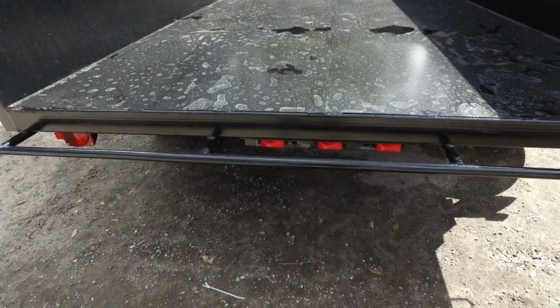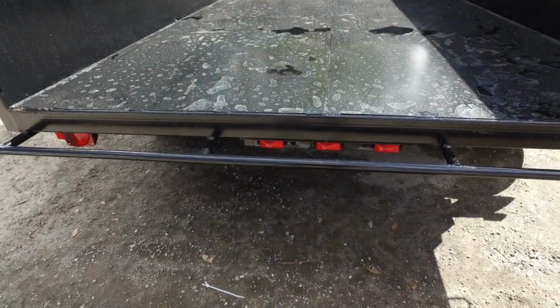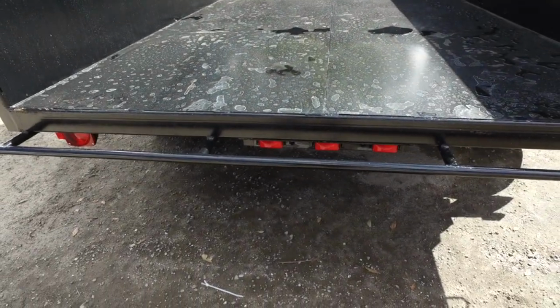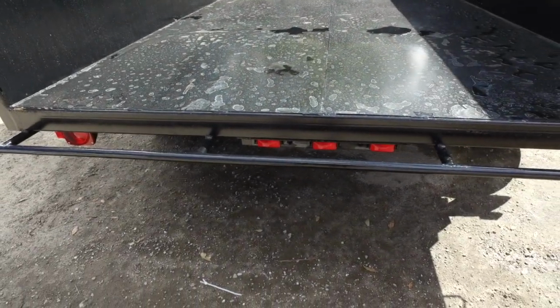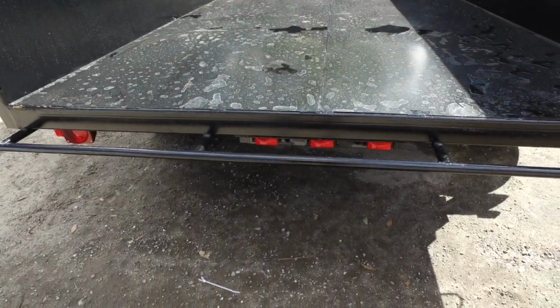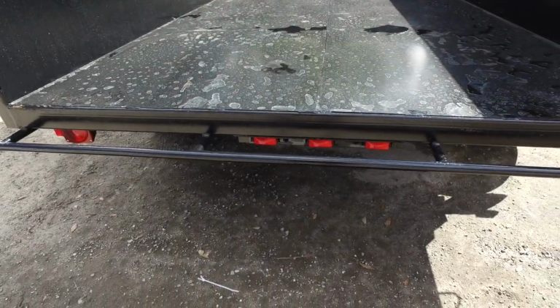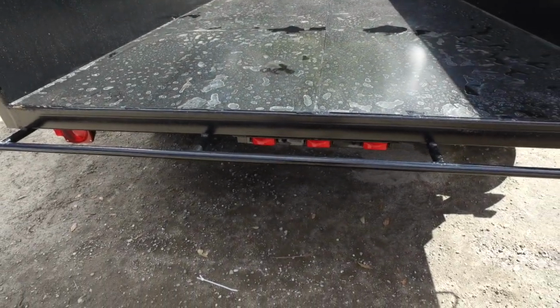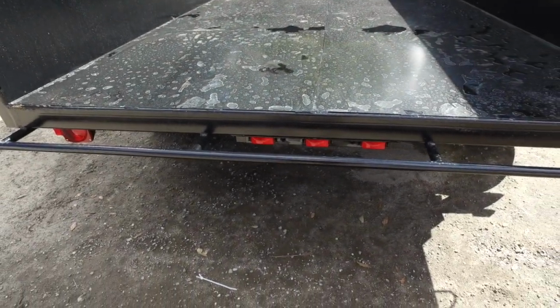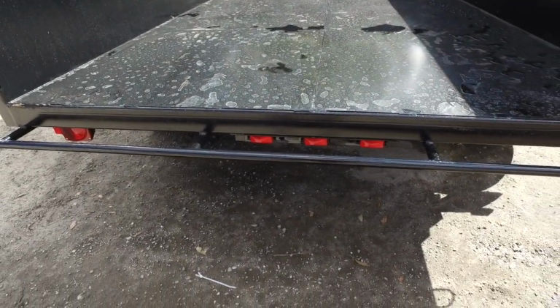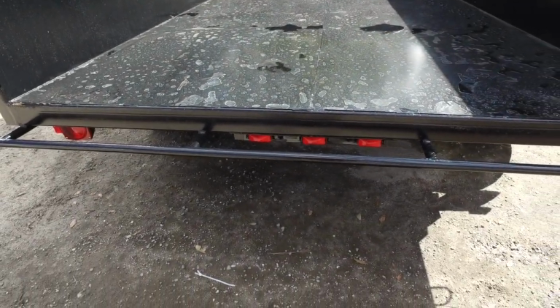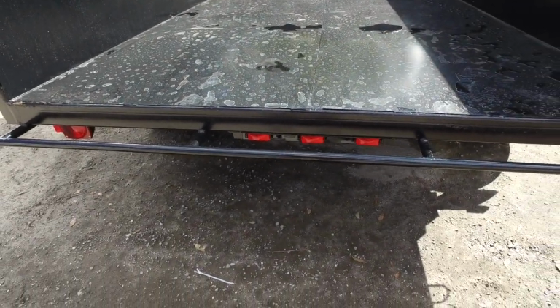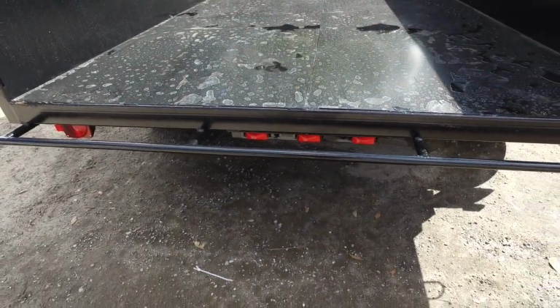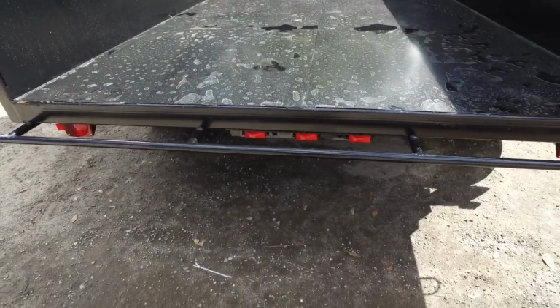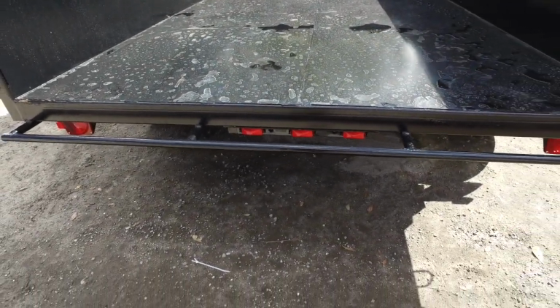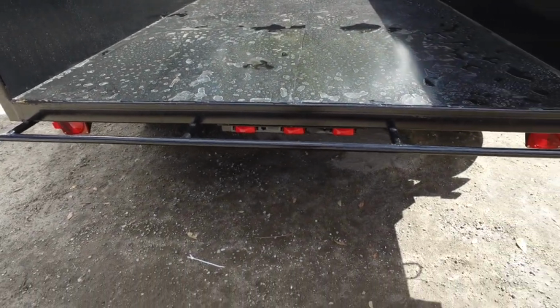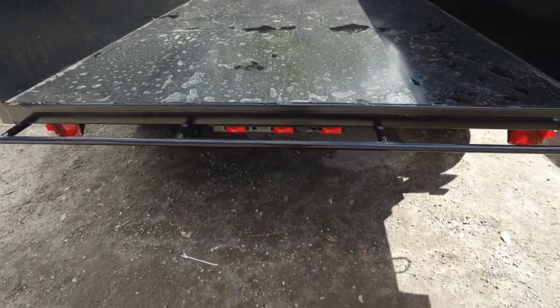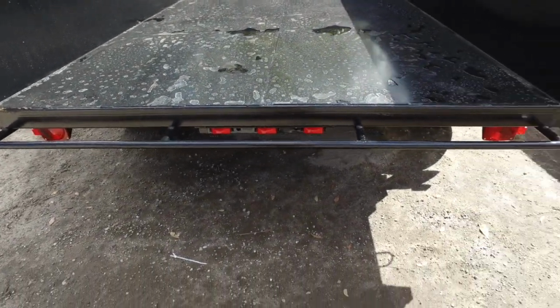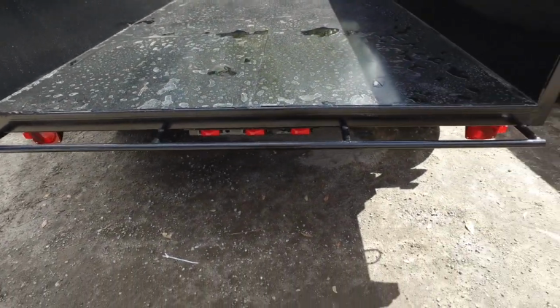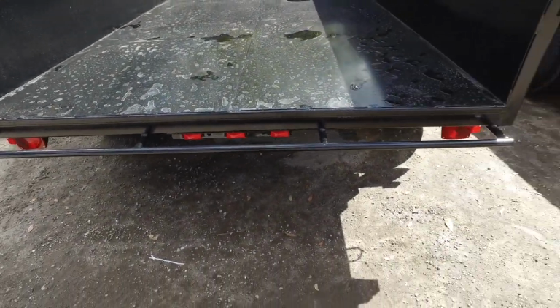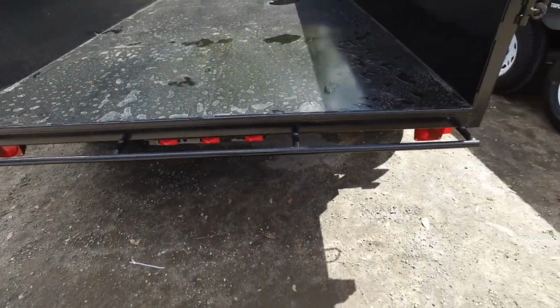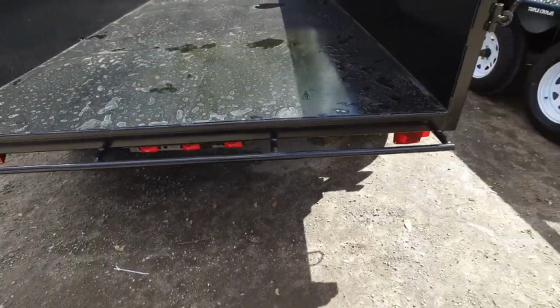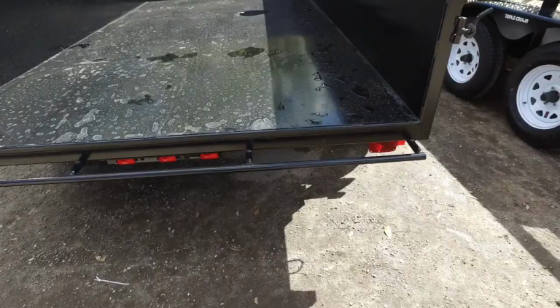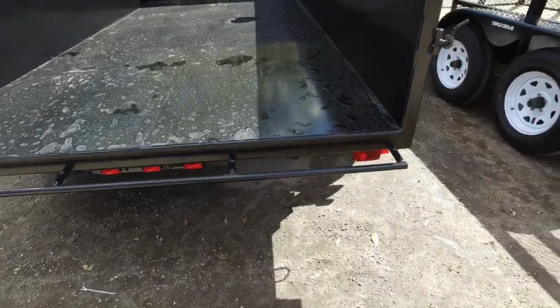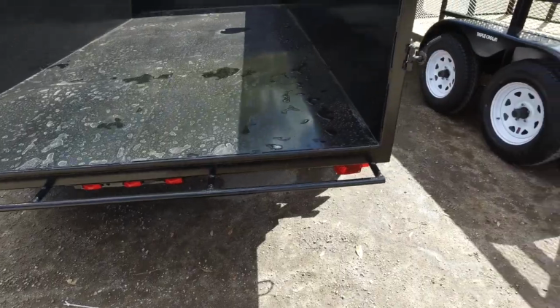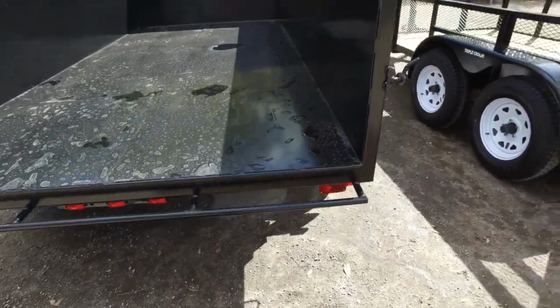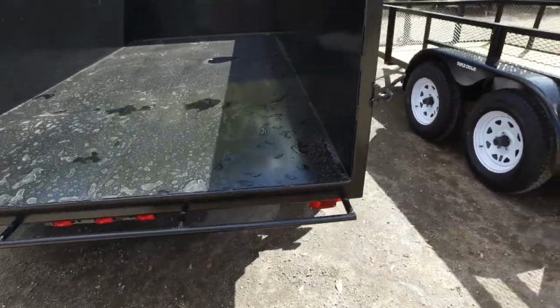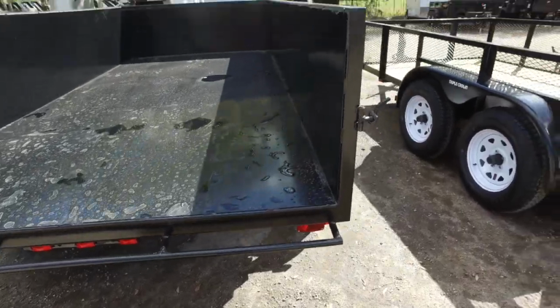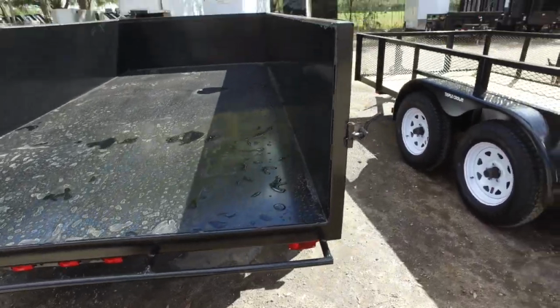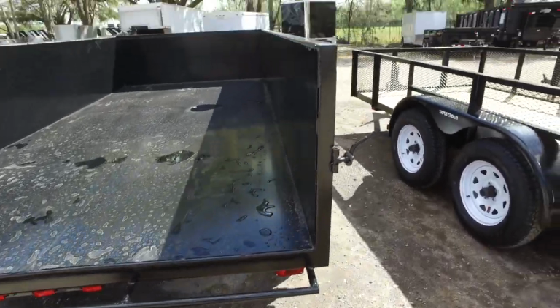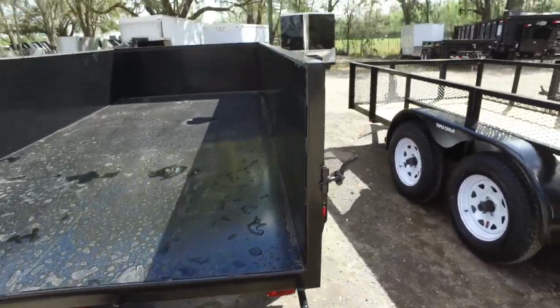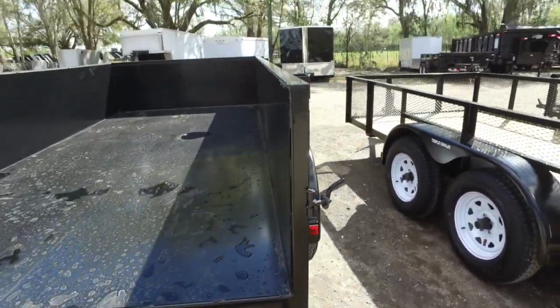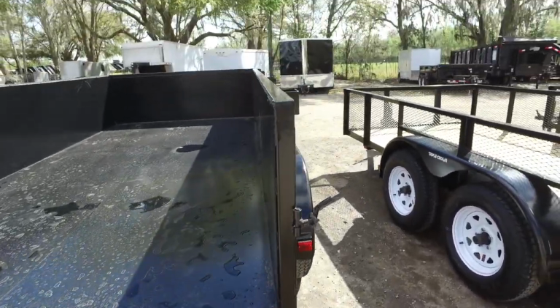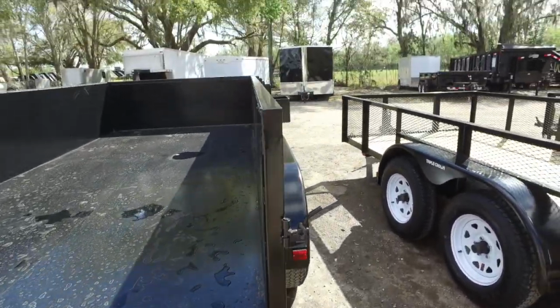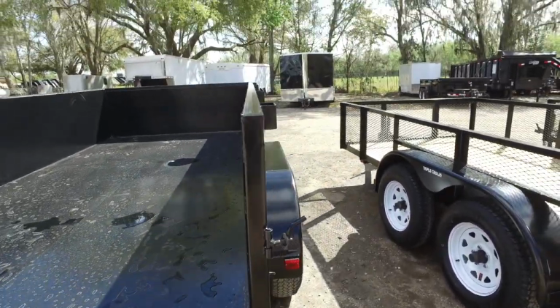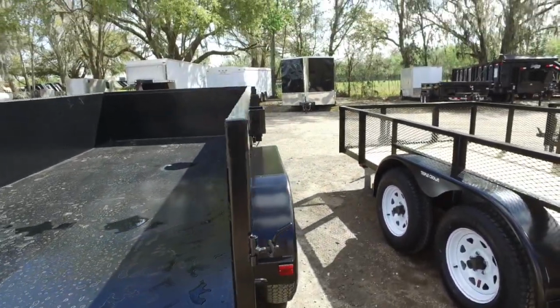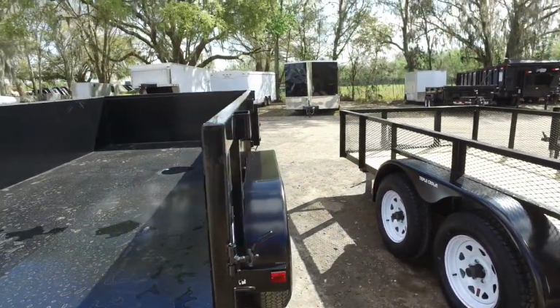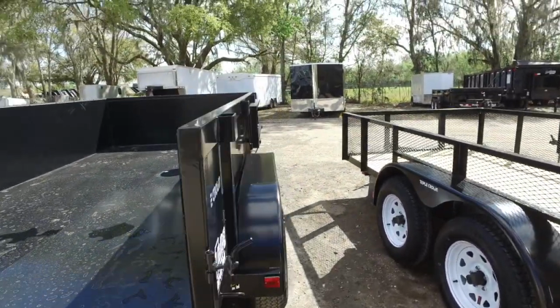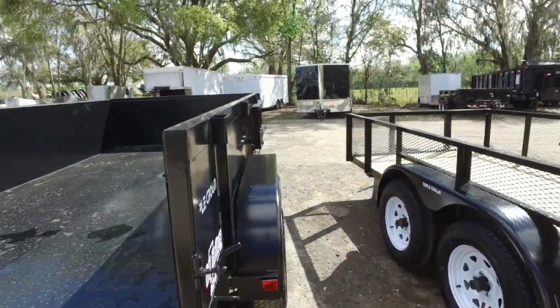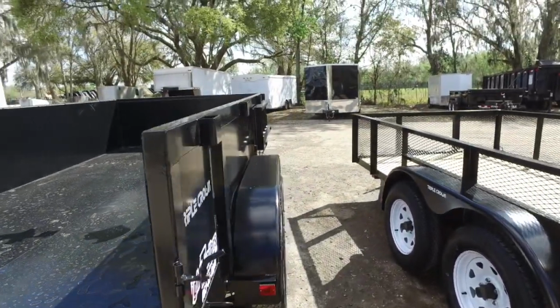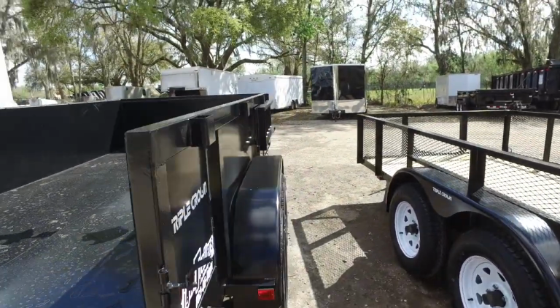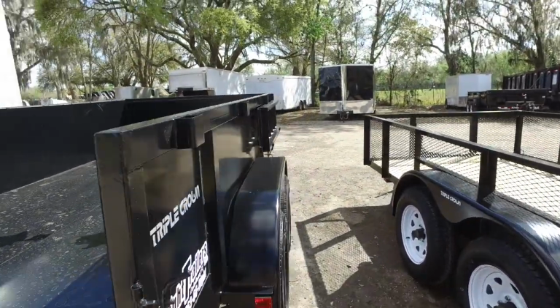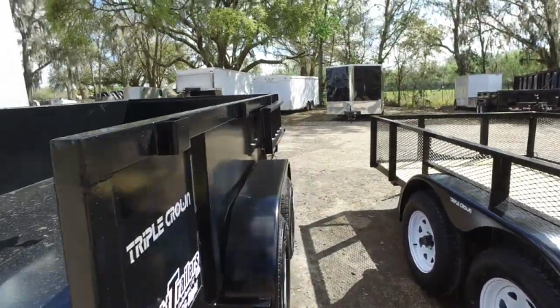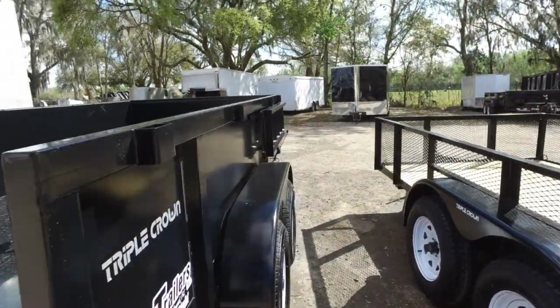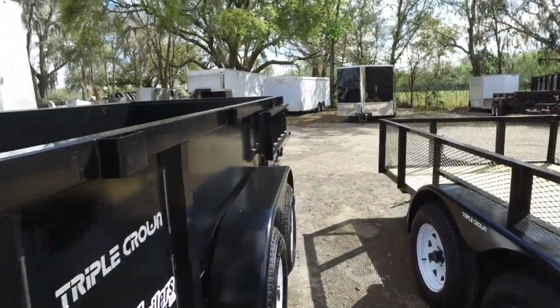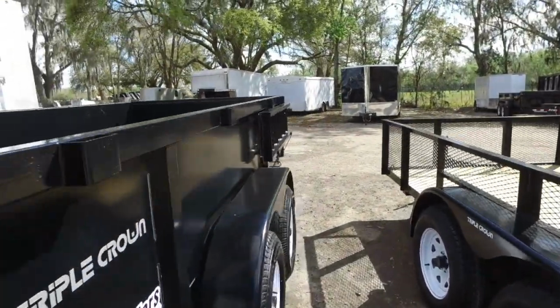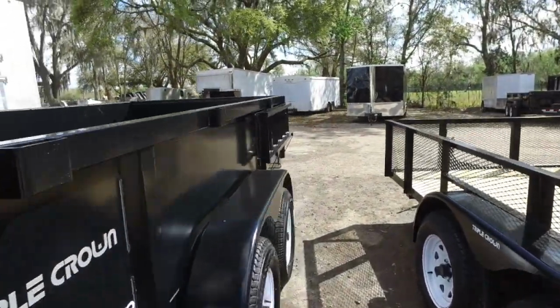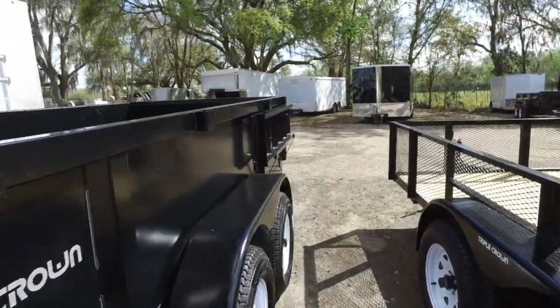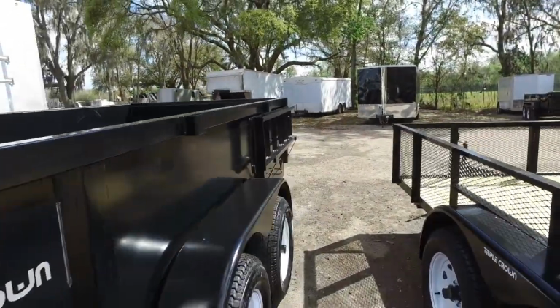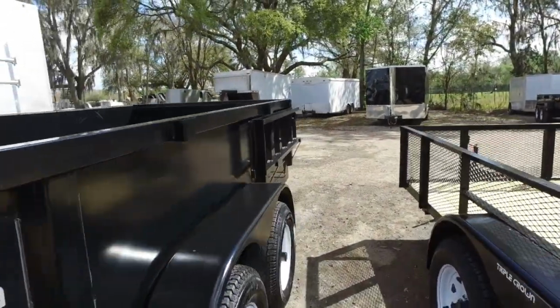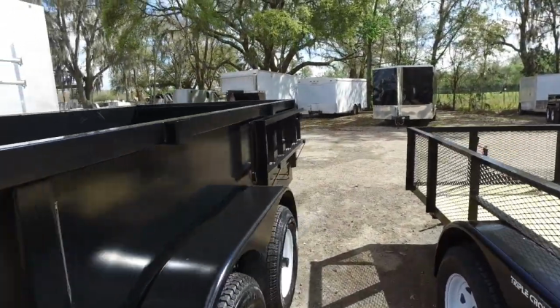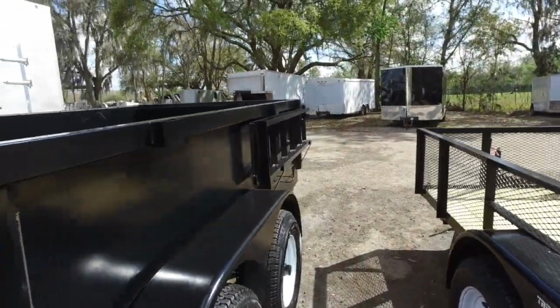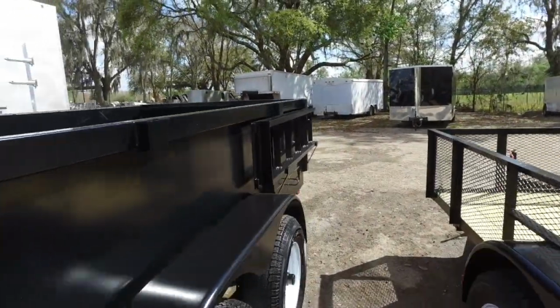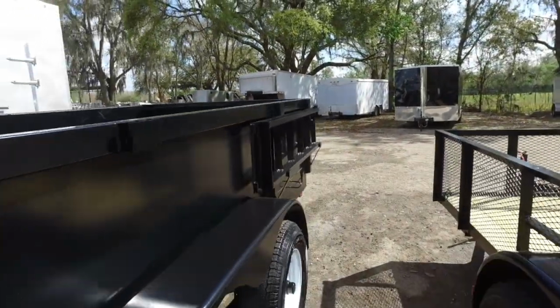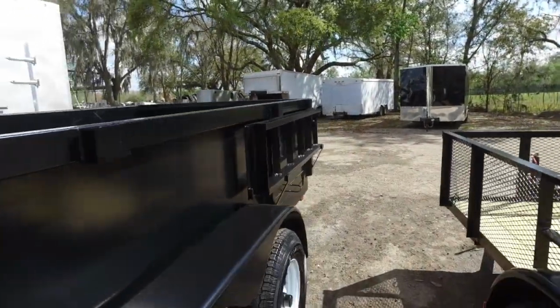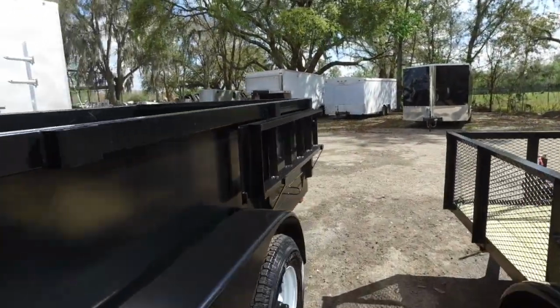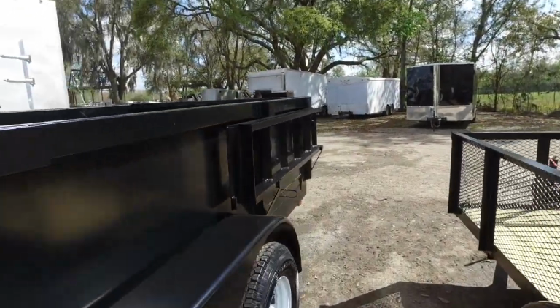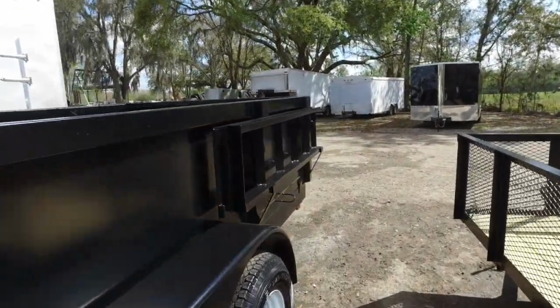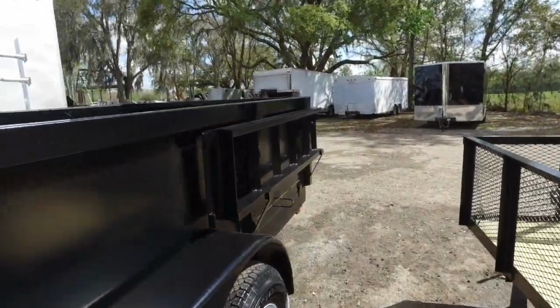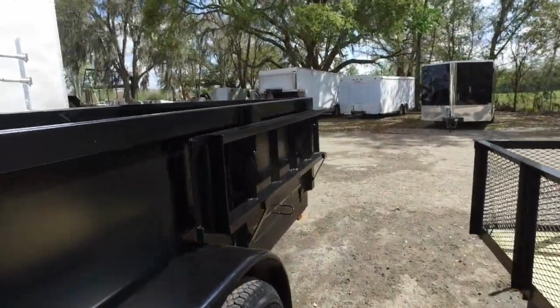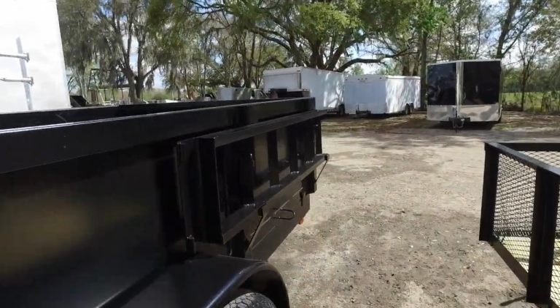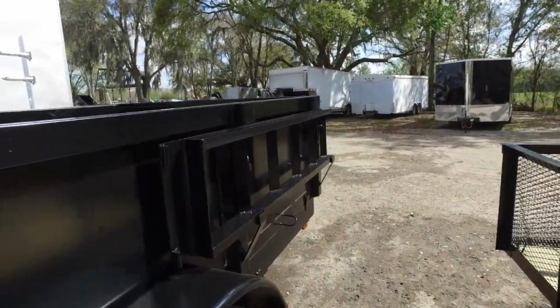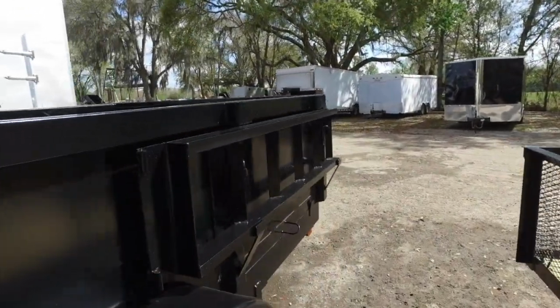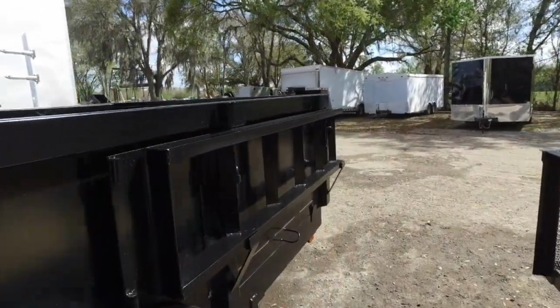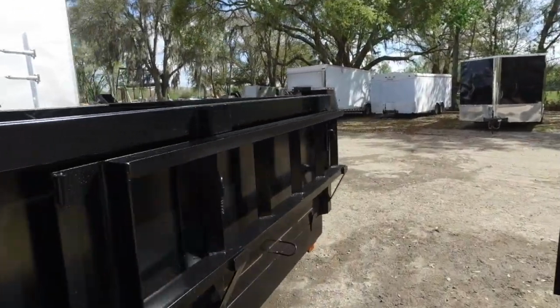We have DOT approved lighting. Right over here is your other ramp.